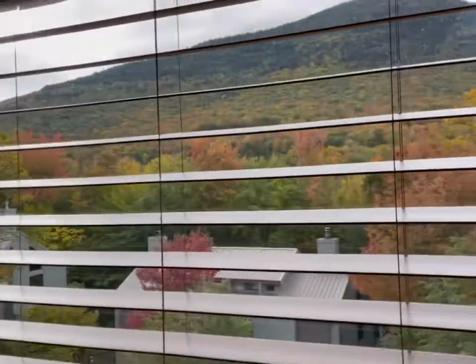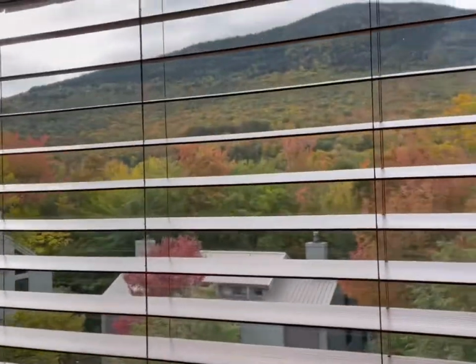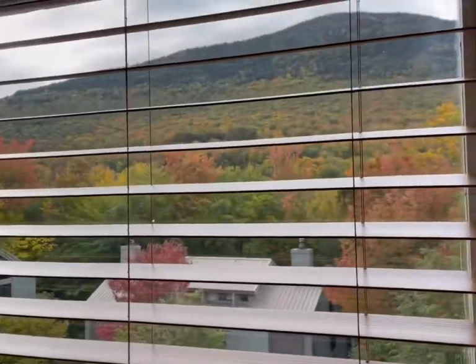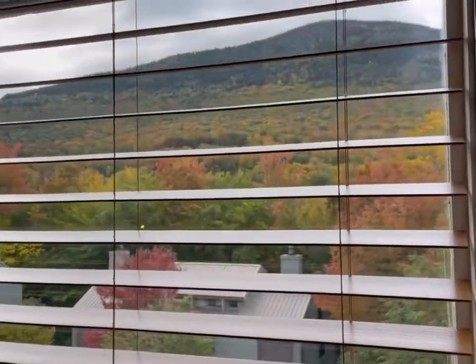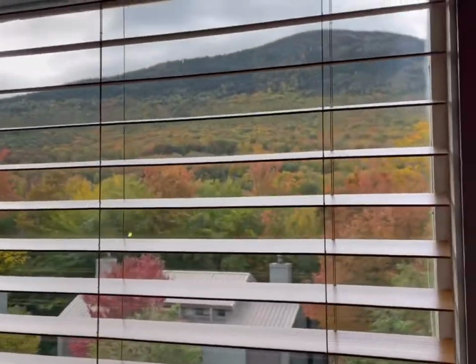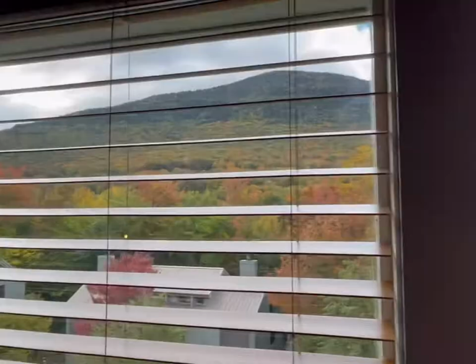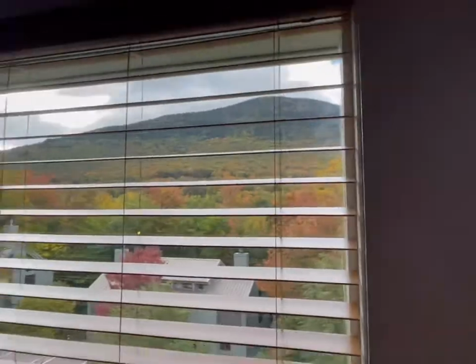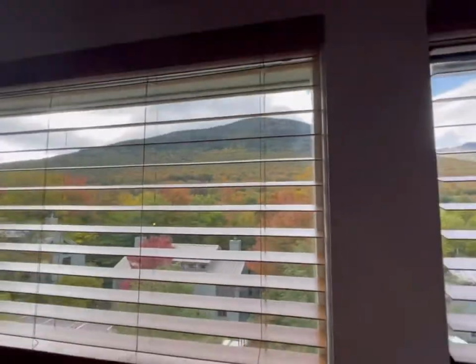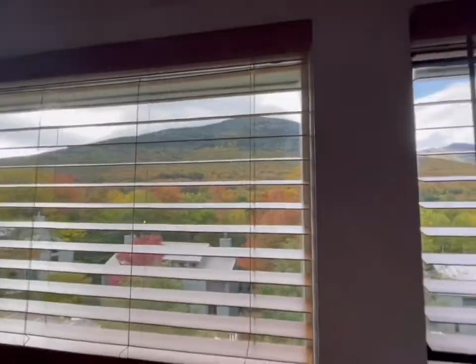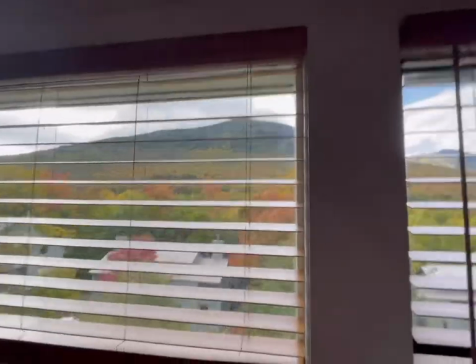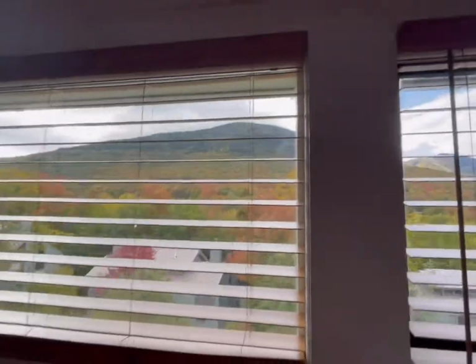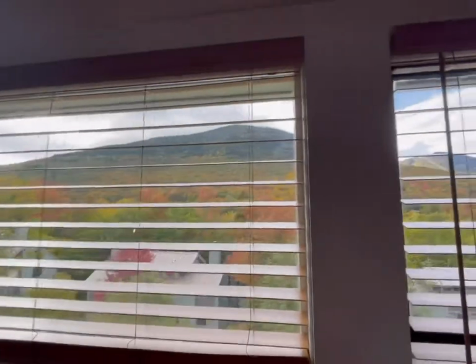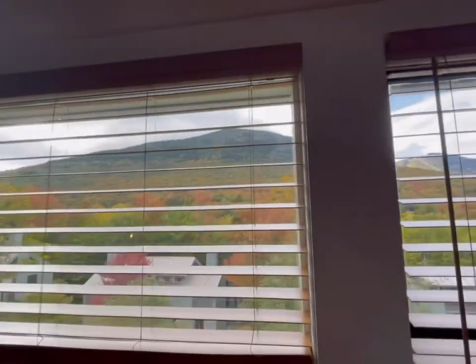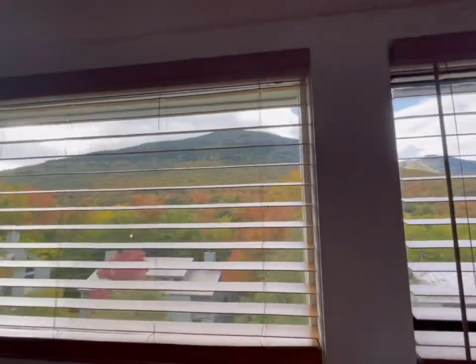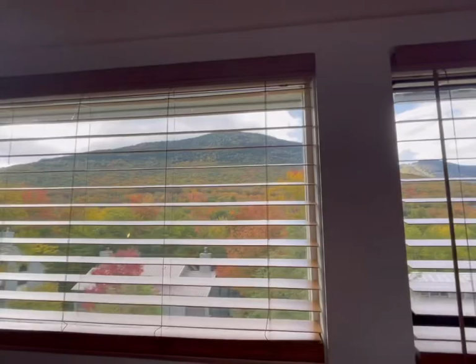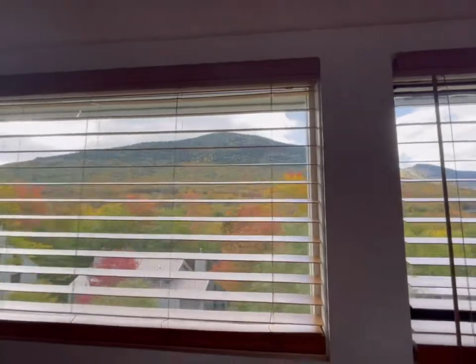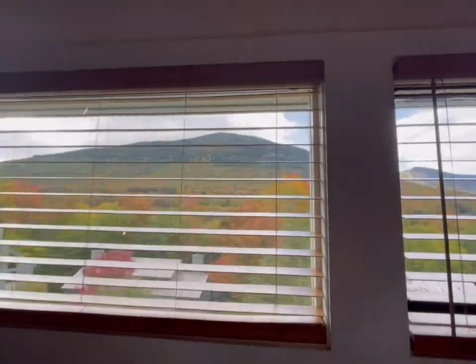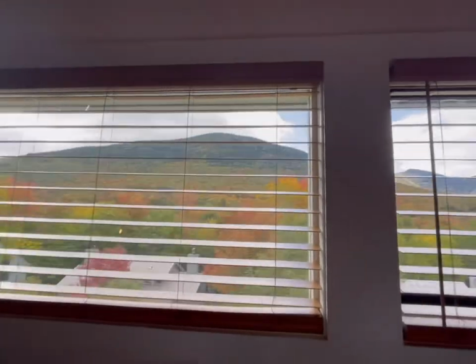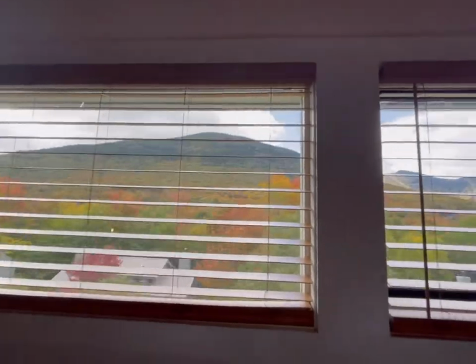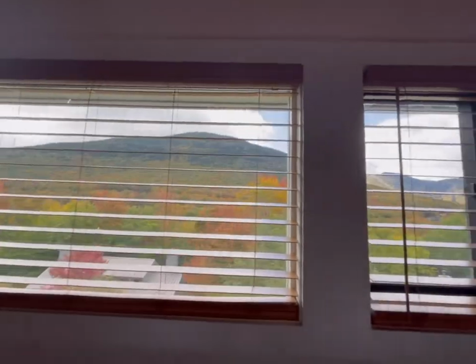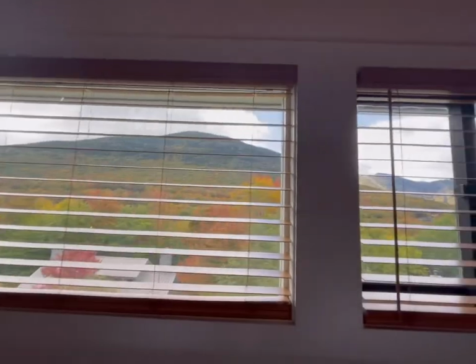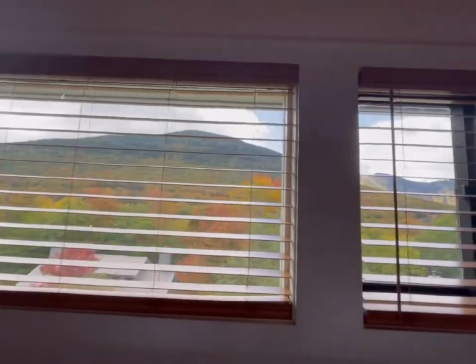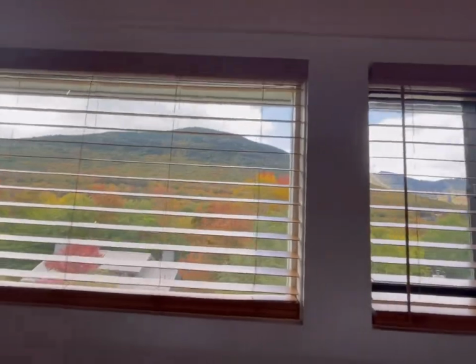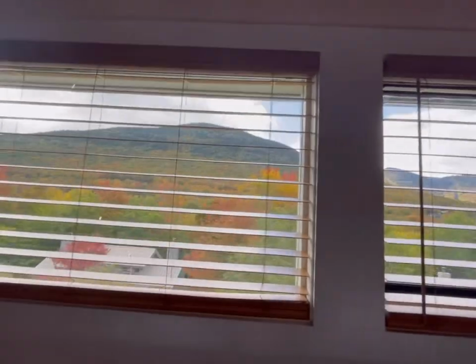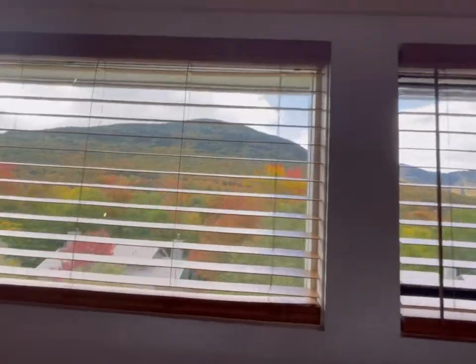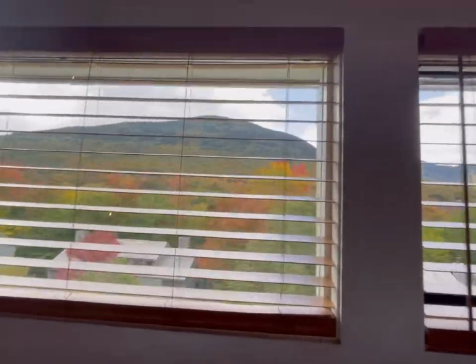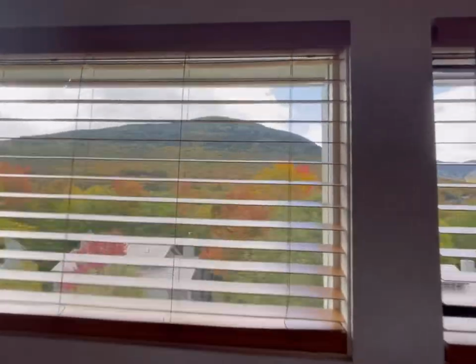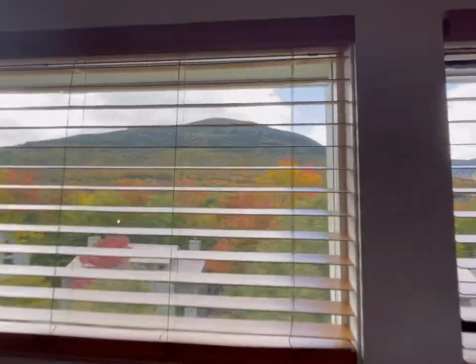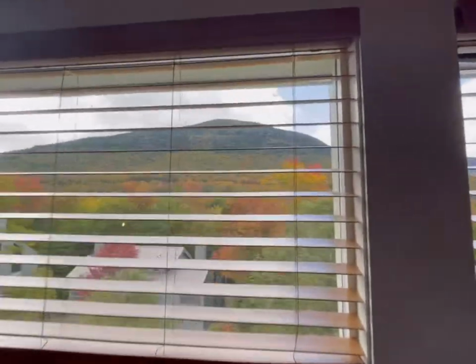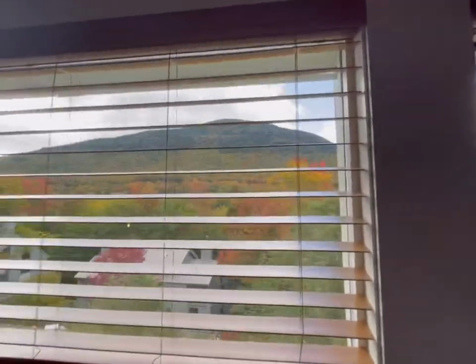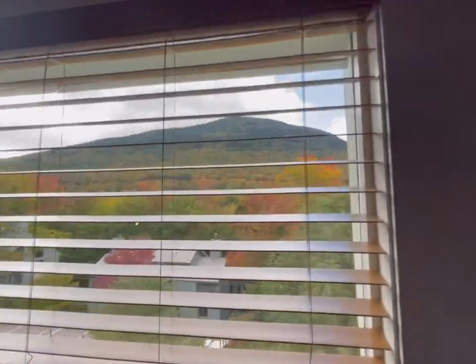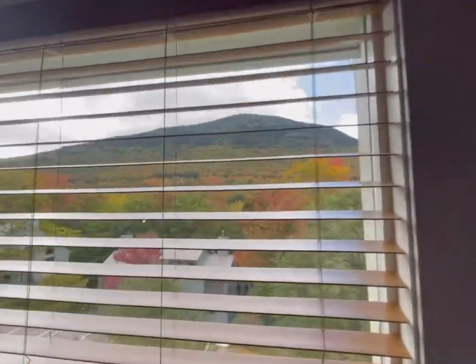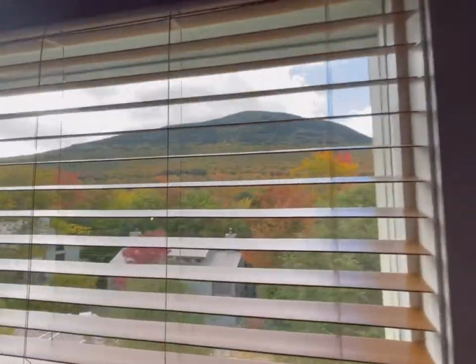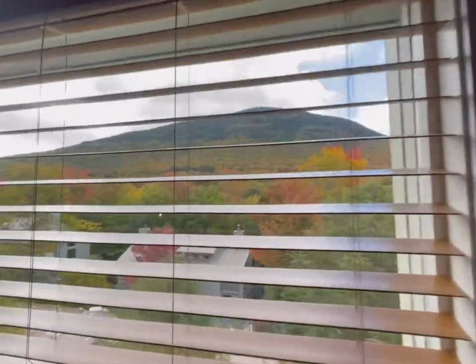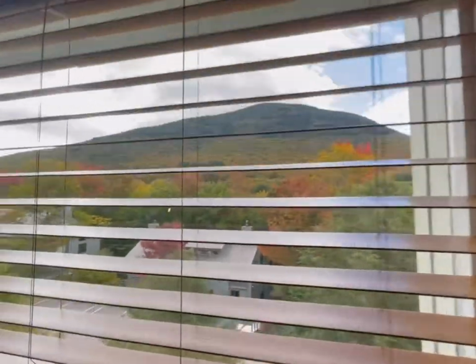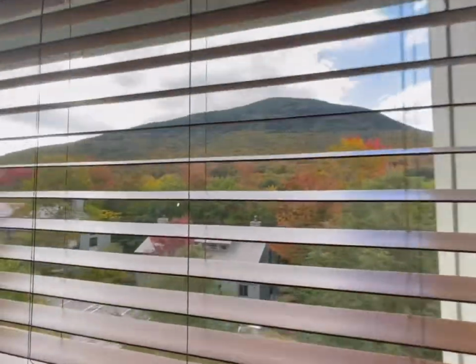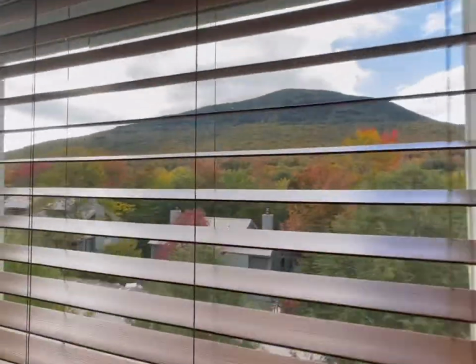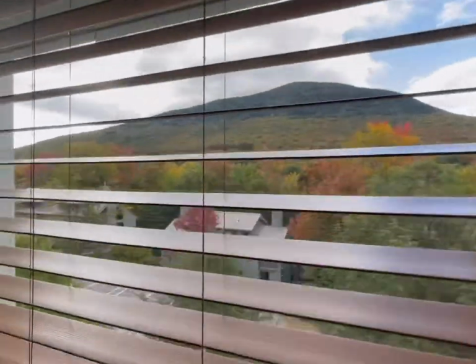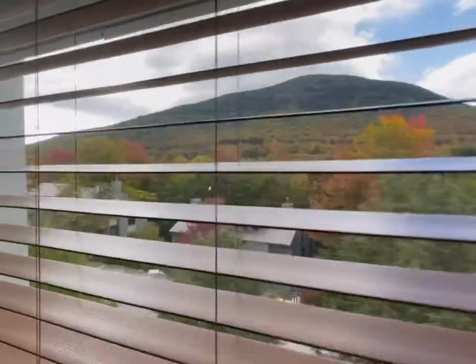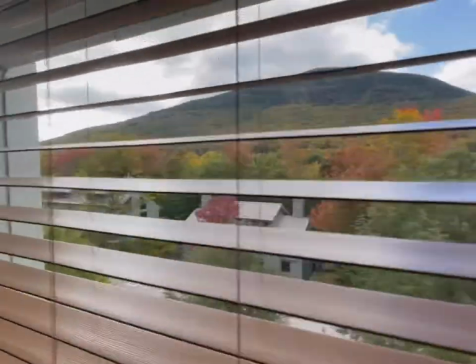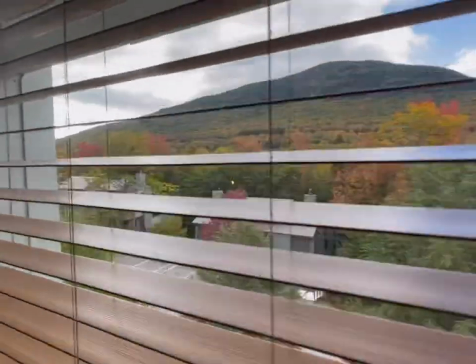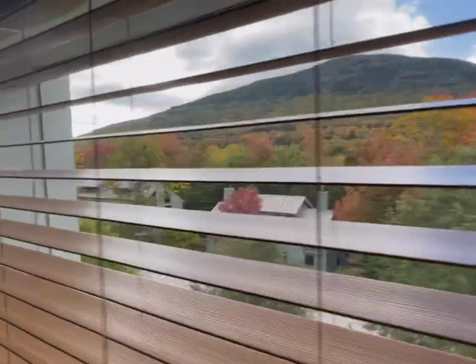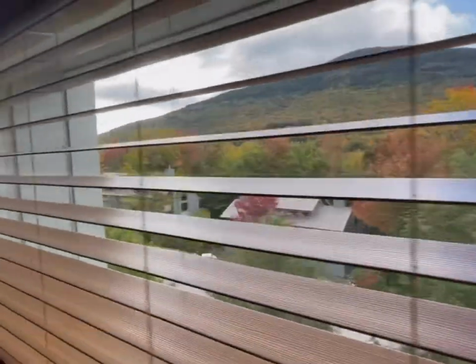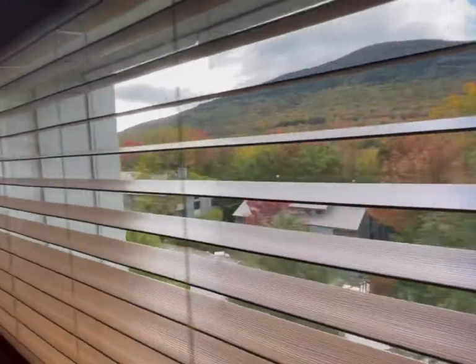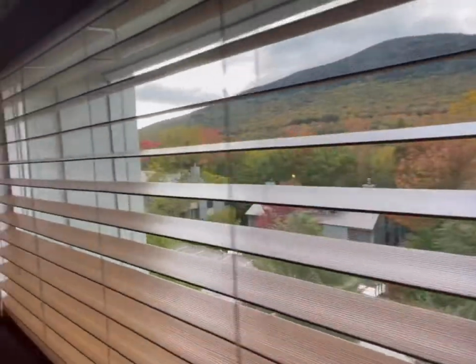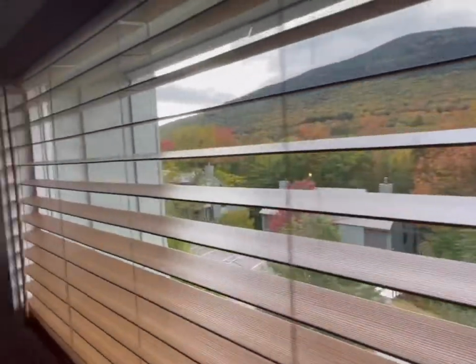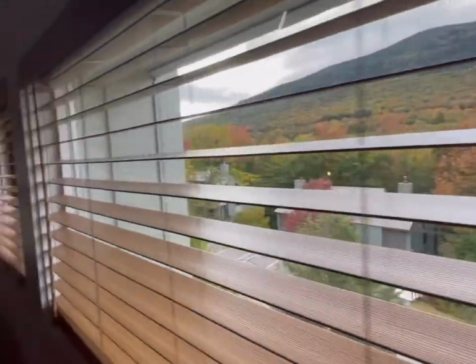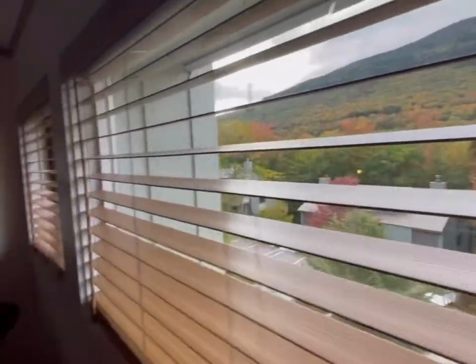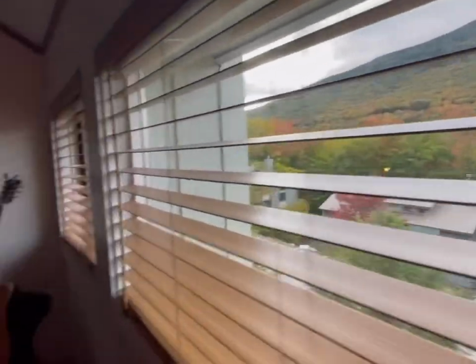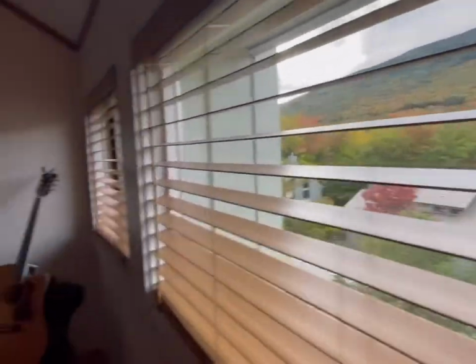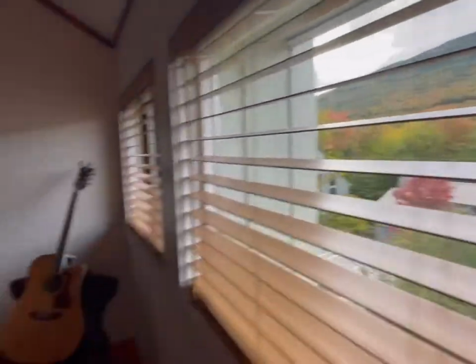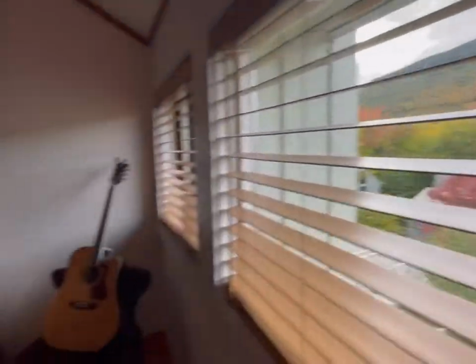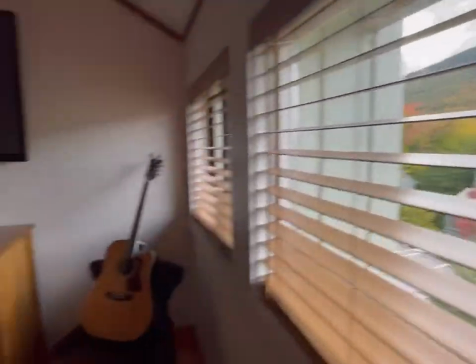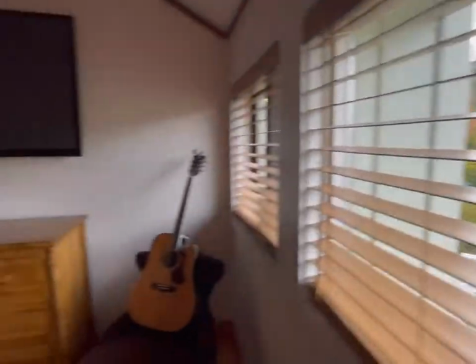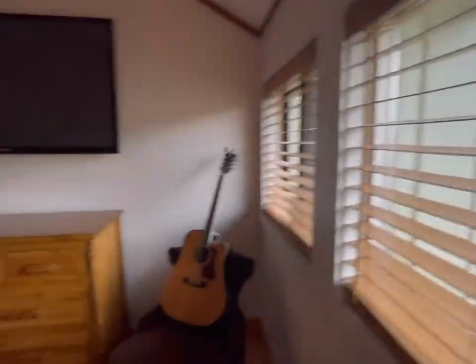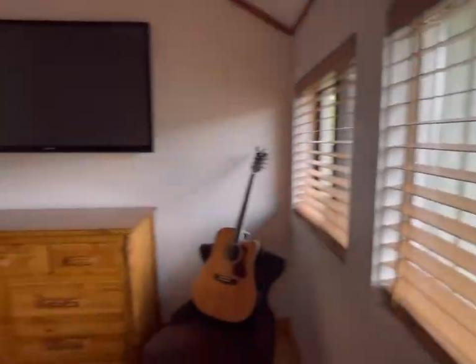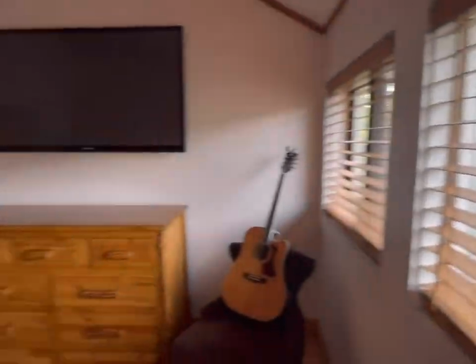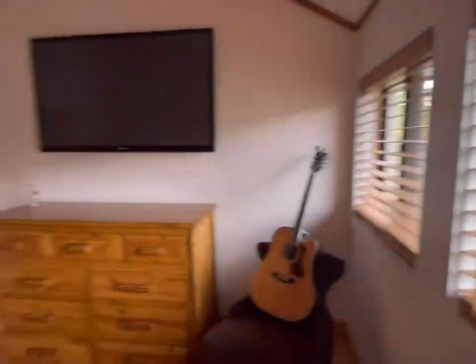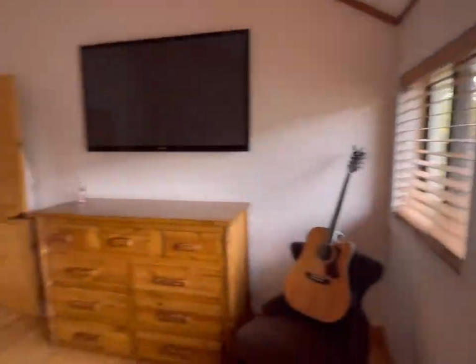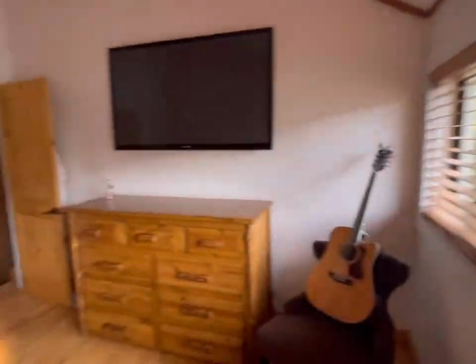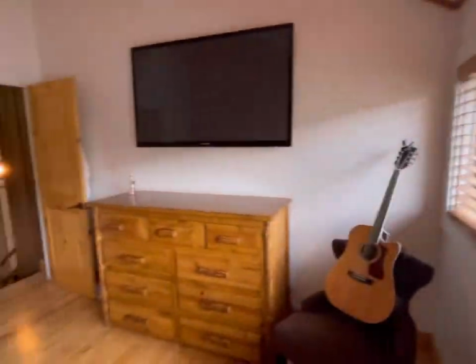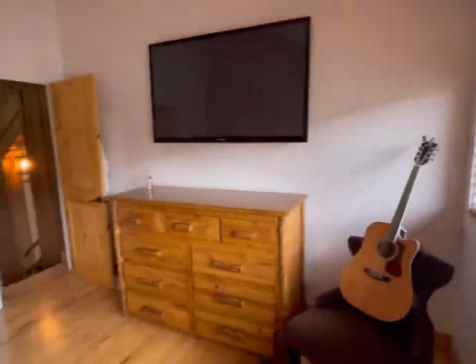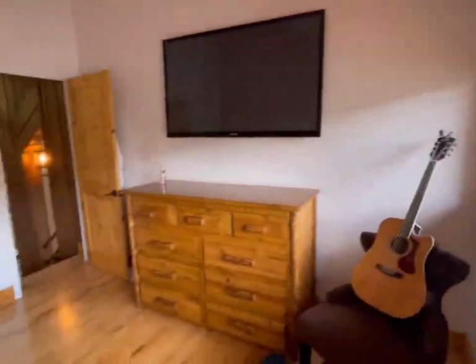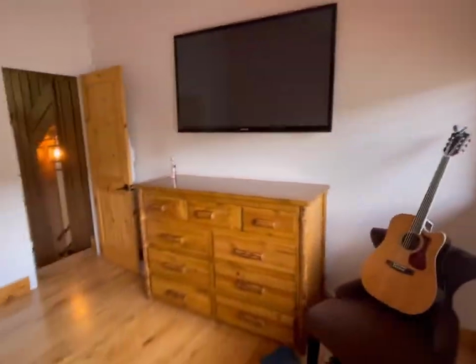When you wake up, this is the beautiful view you're going to take in. Is there anything better than waking up in the mountains?